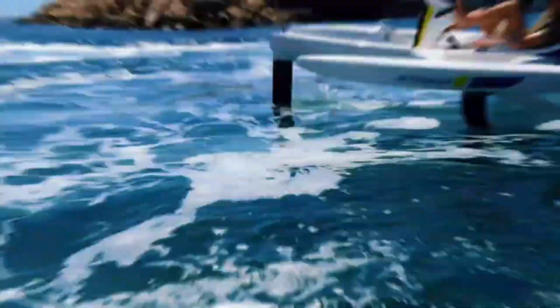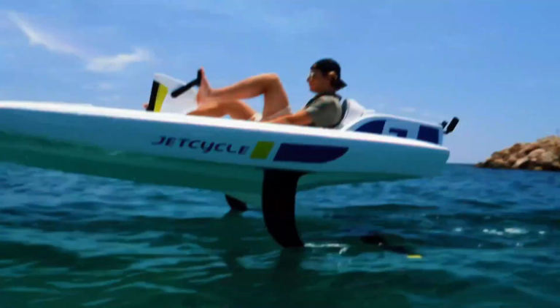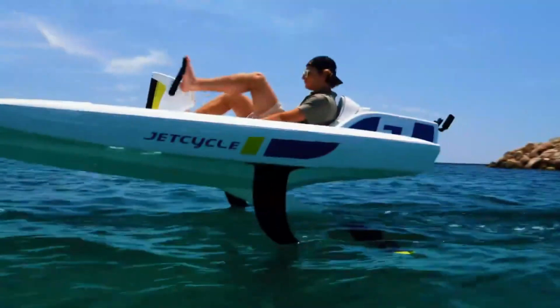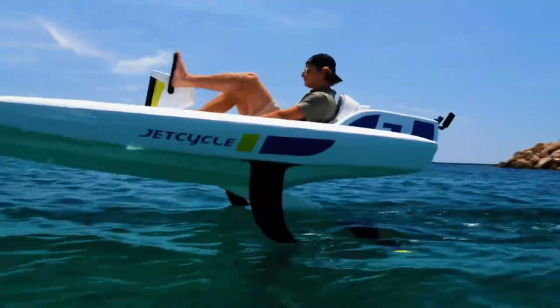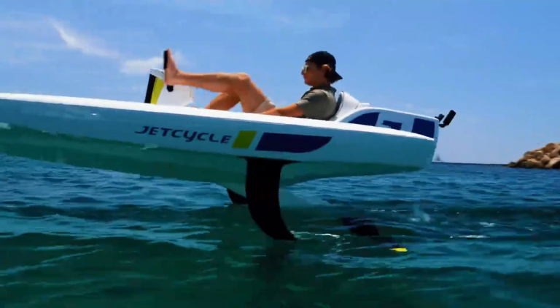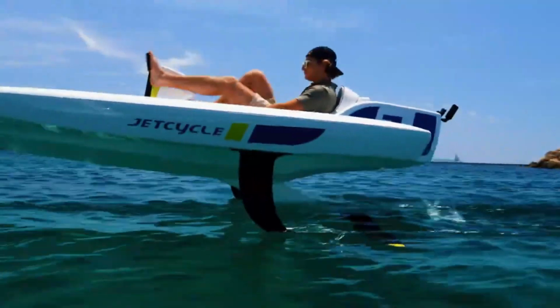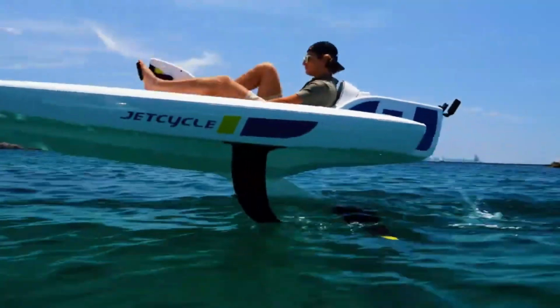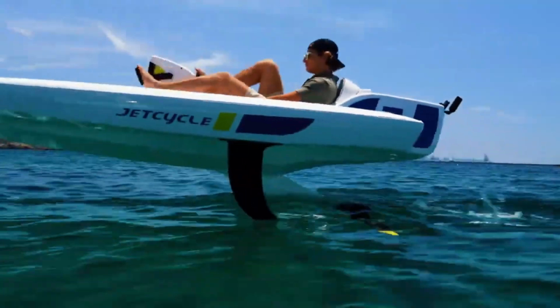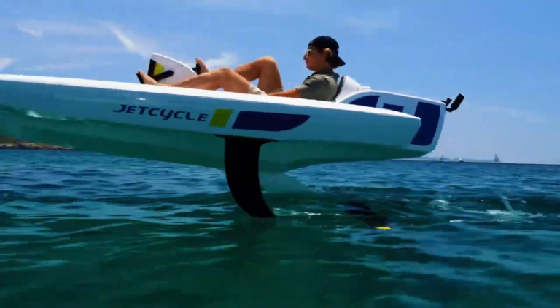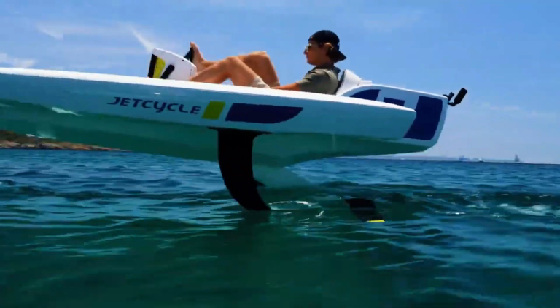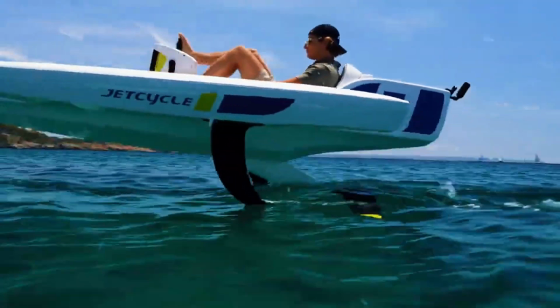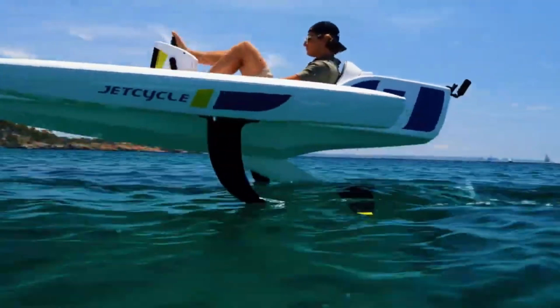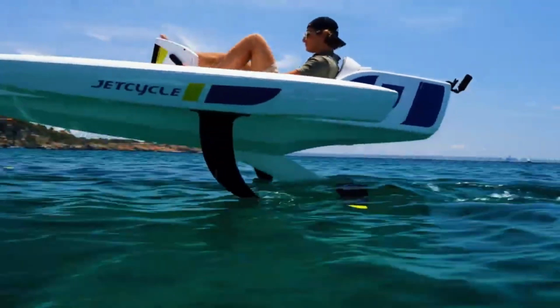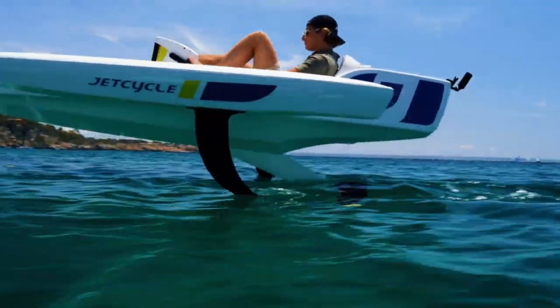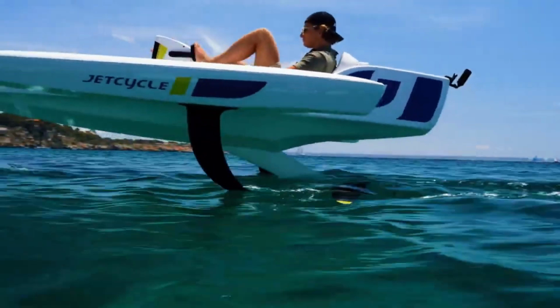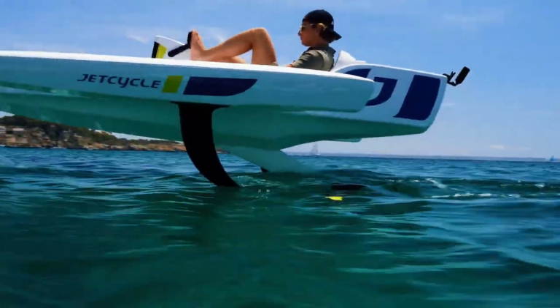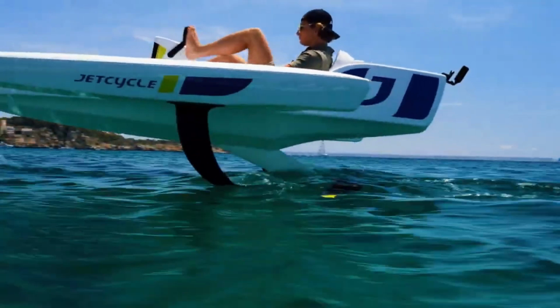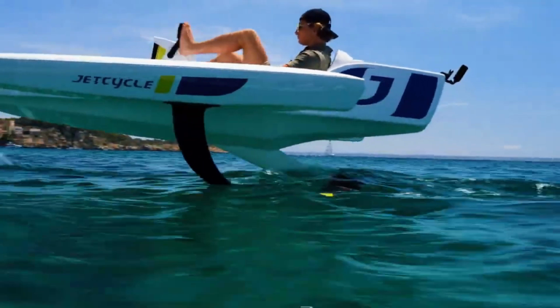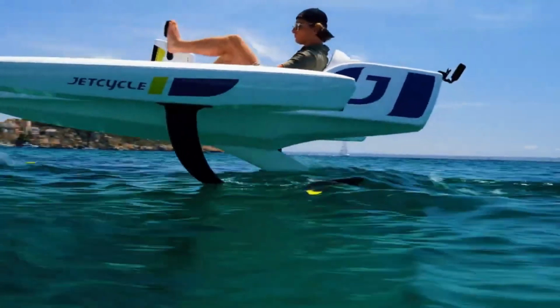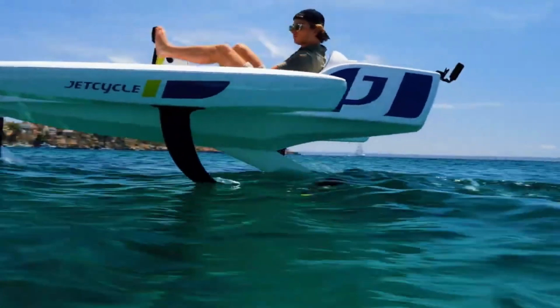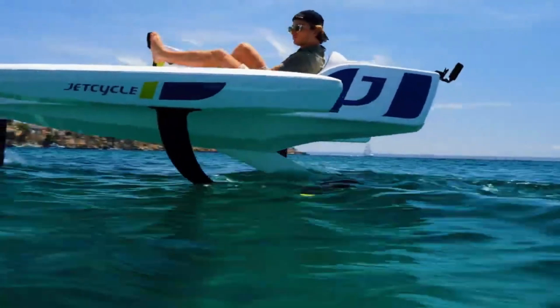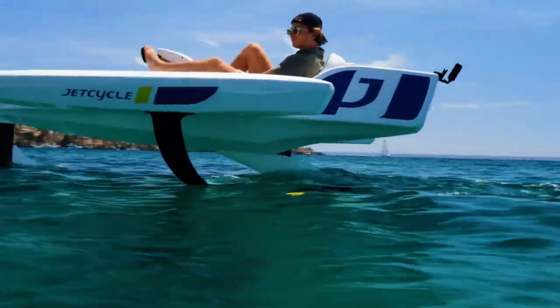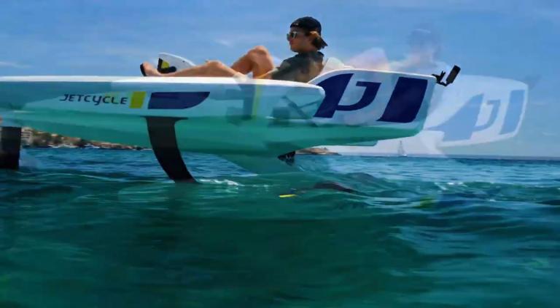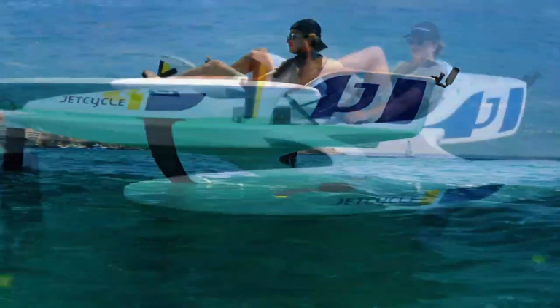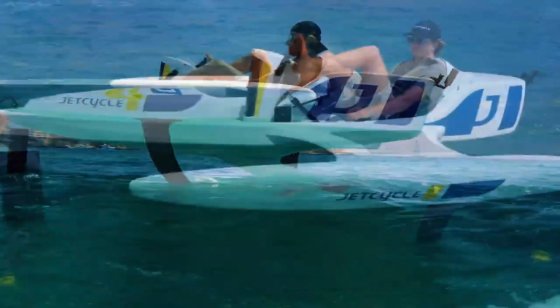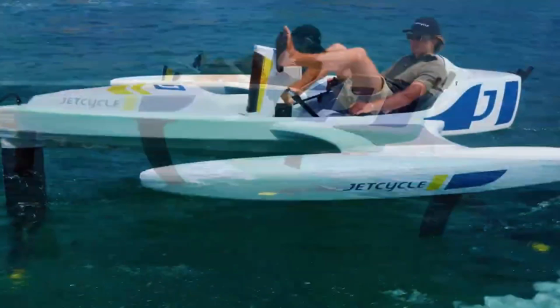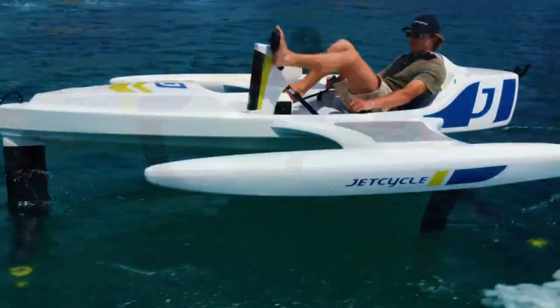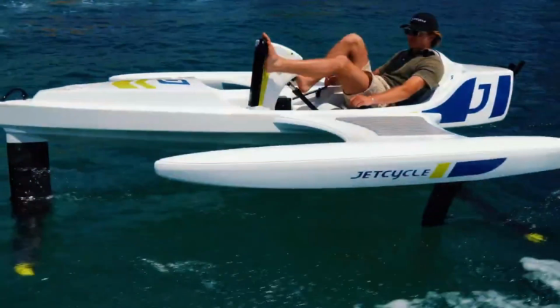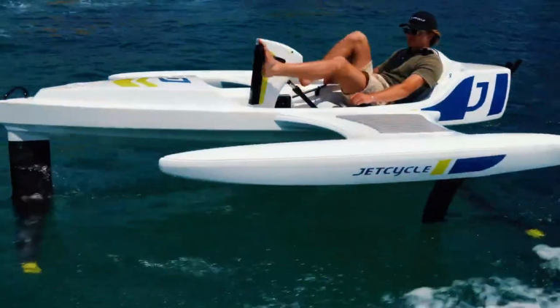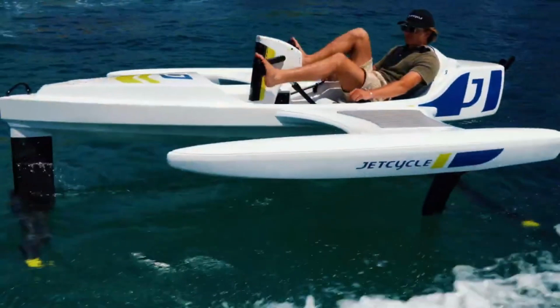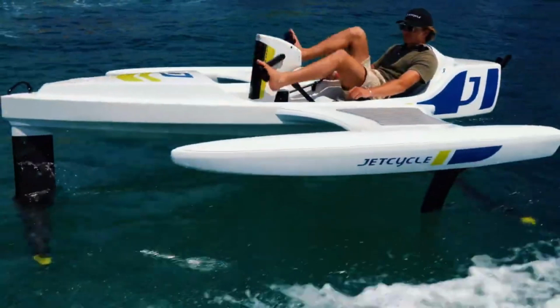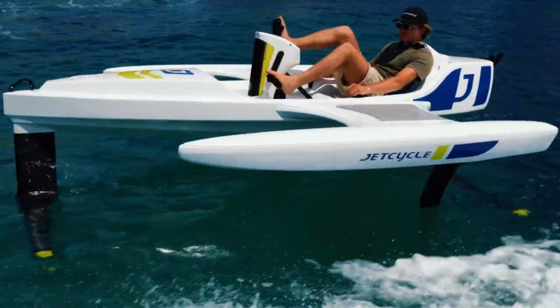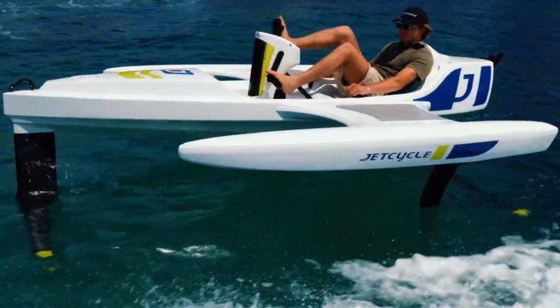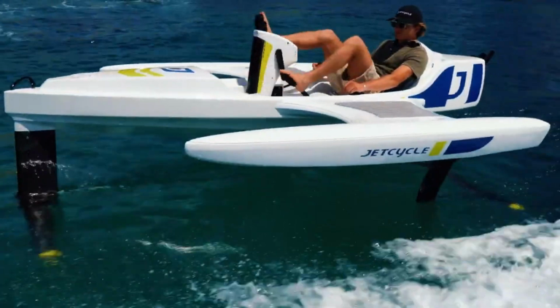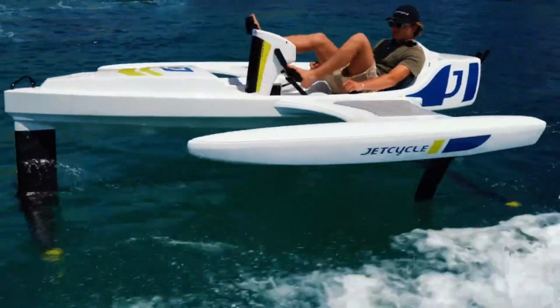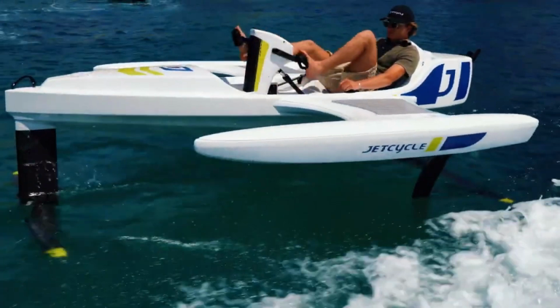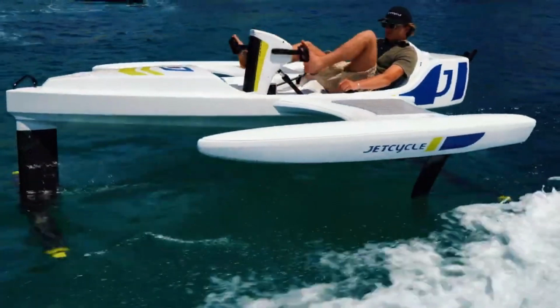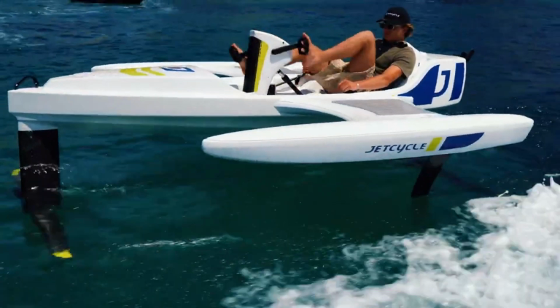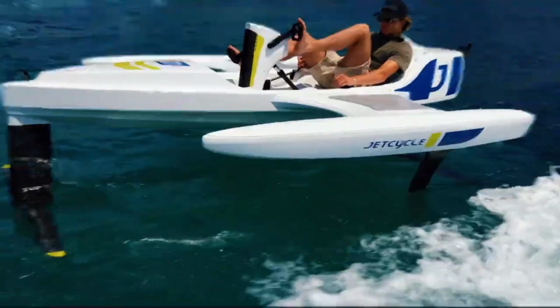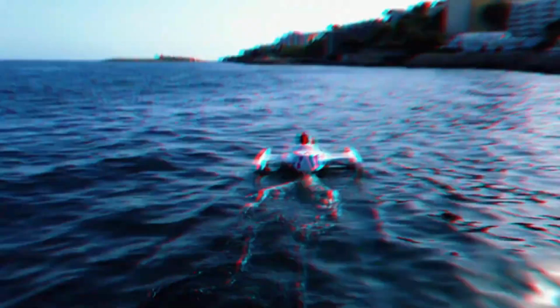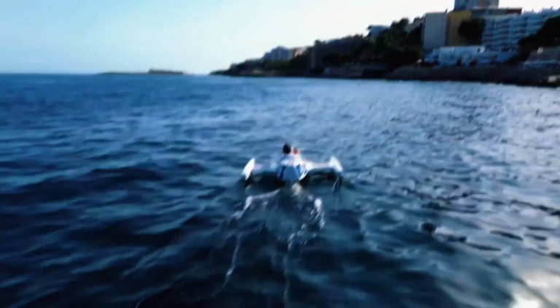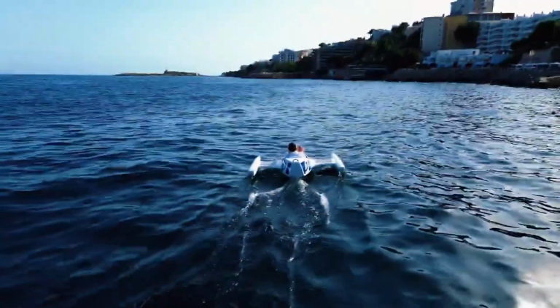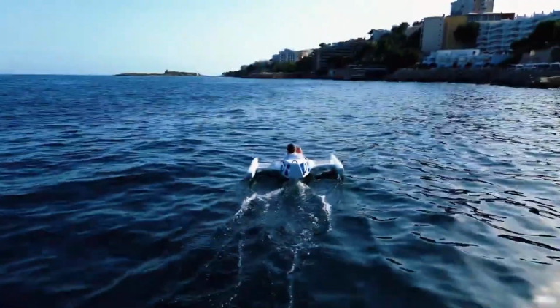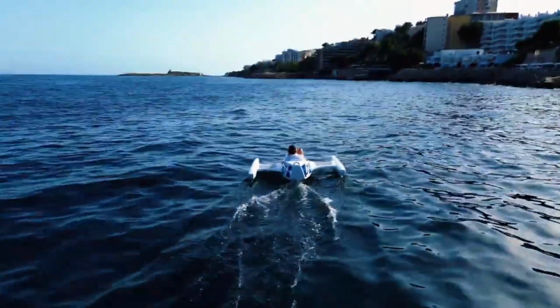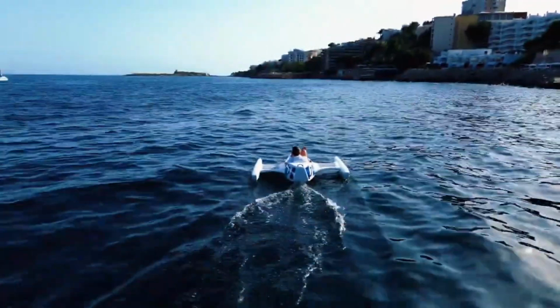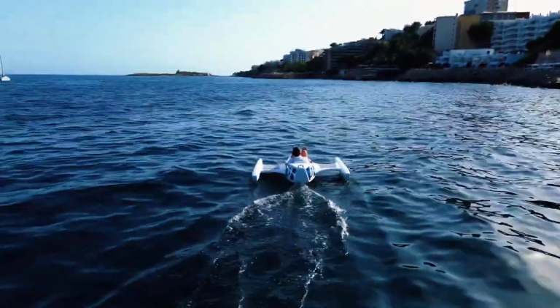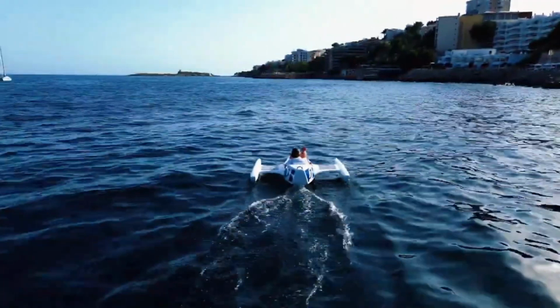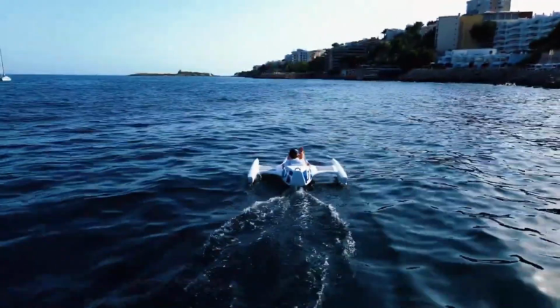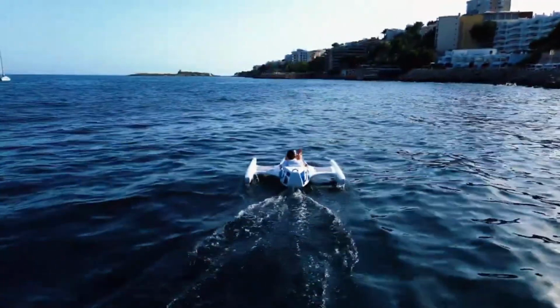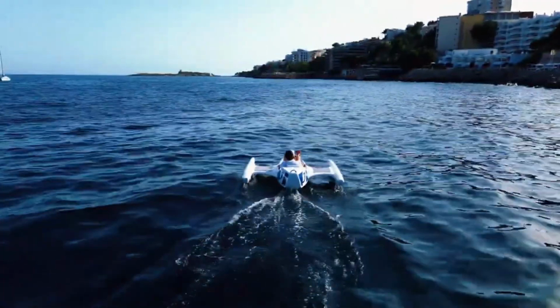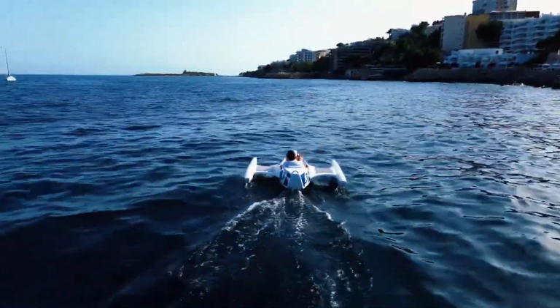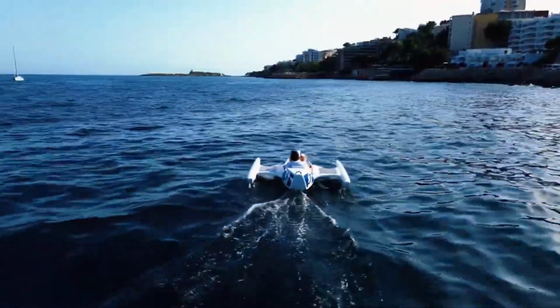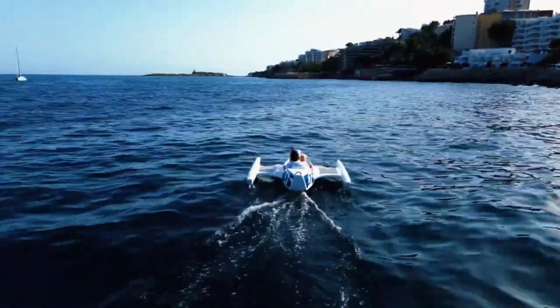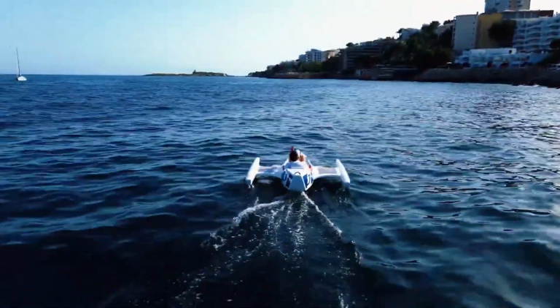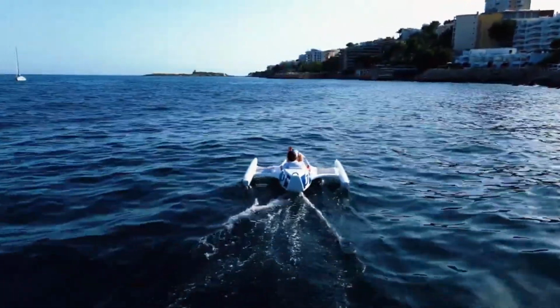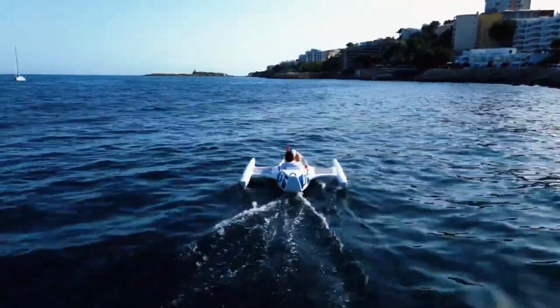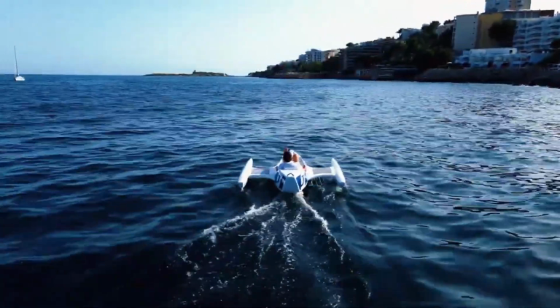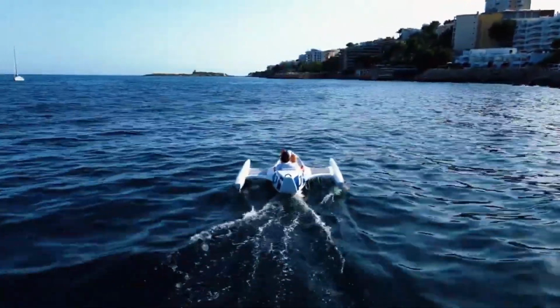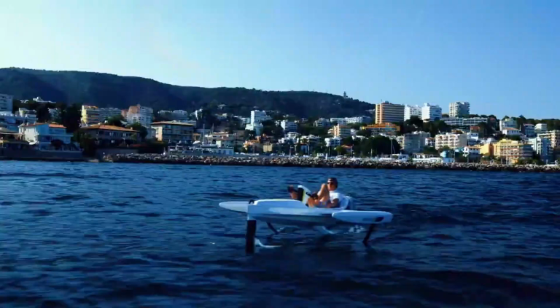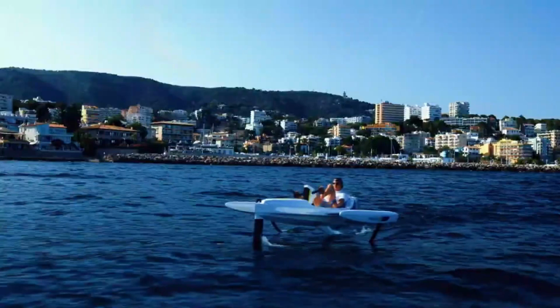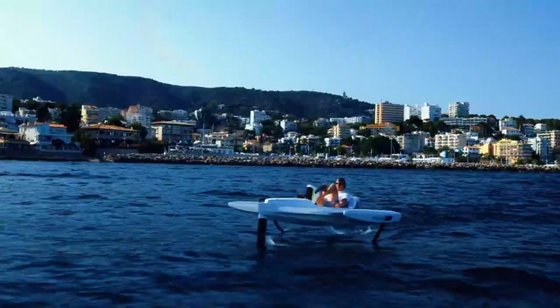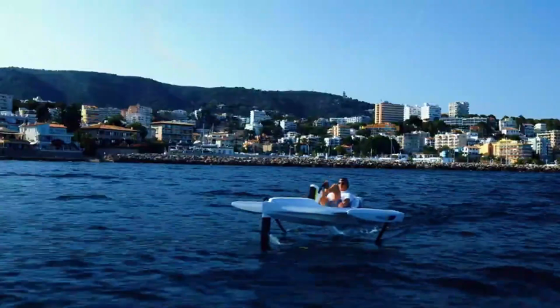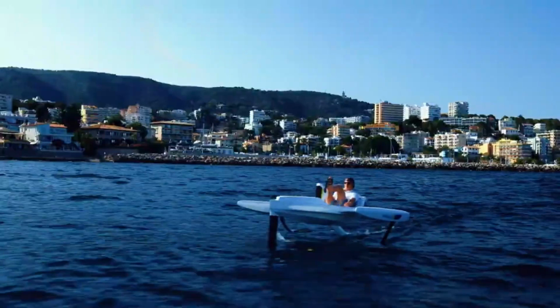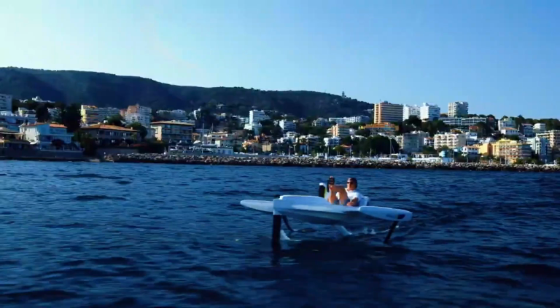It's a futuristic craft, gliding effortlessly above the ocean's surface with a sleek and modern design.